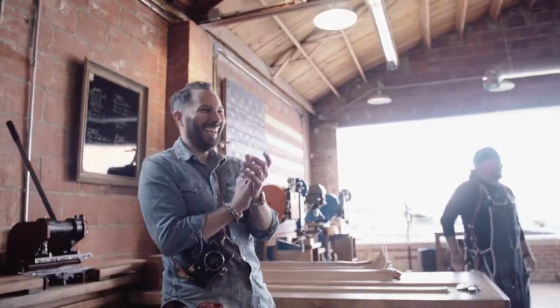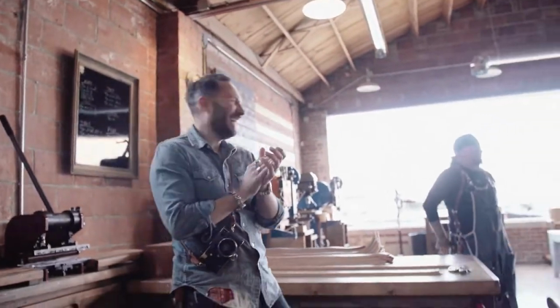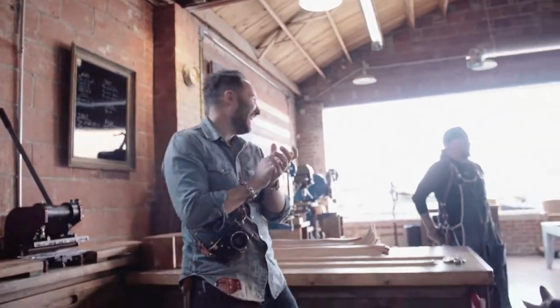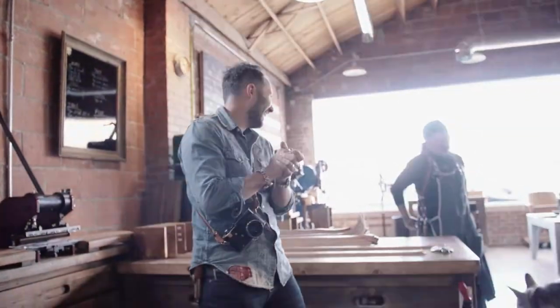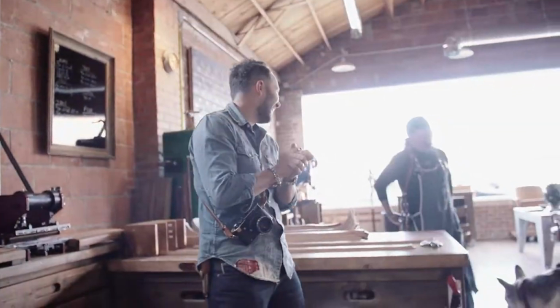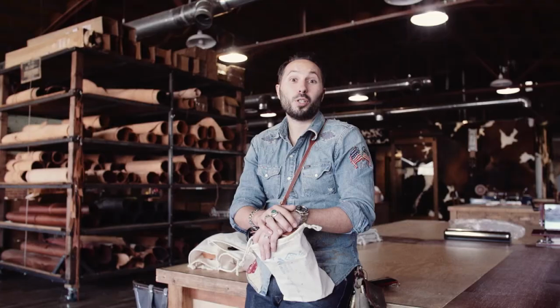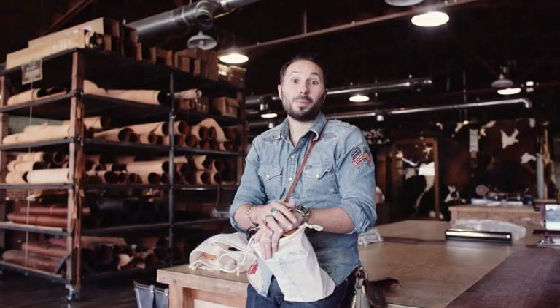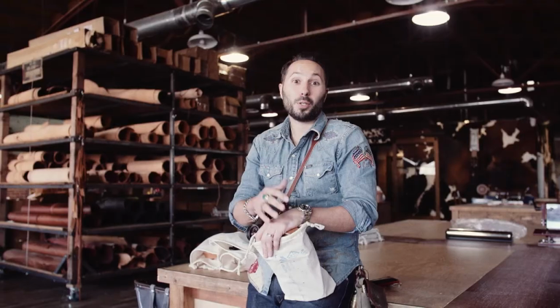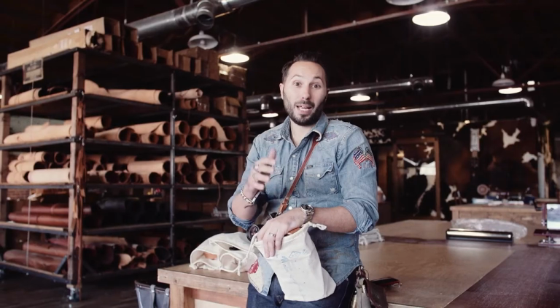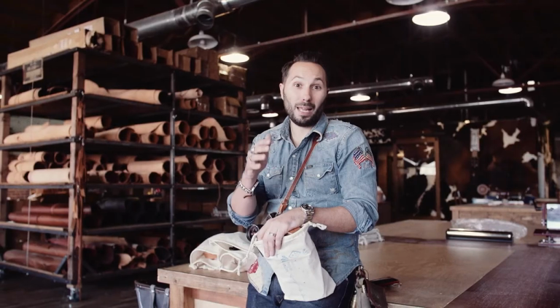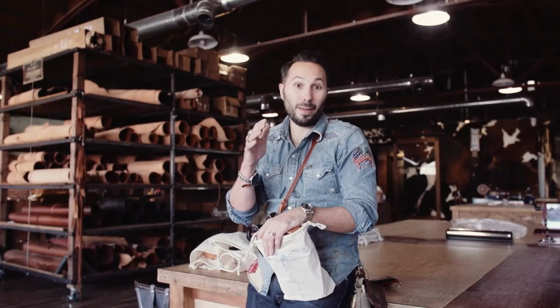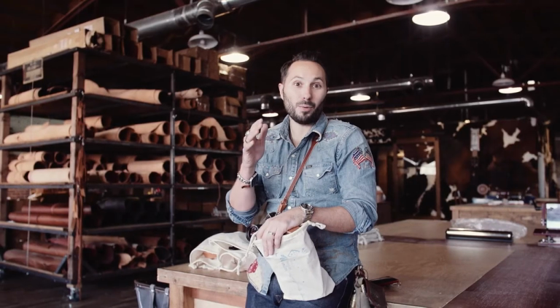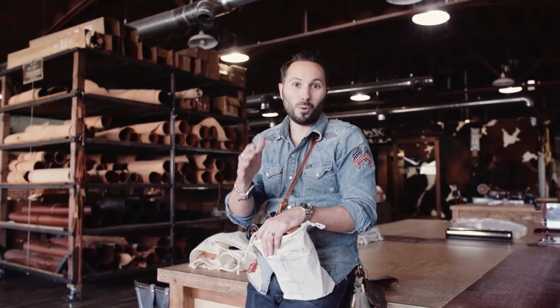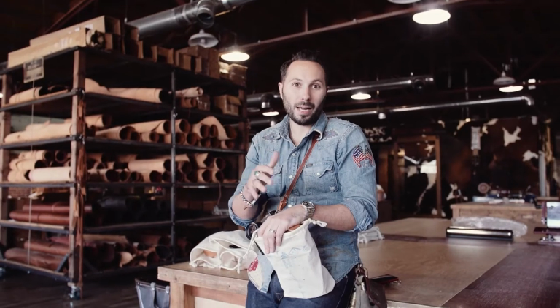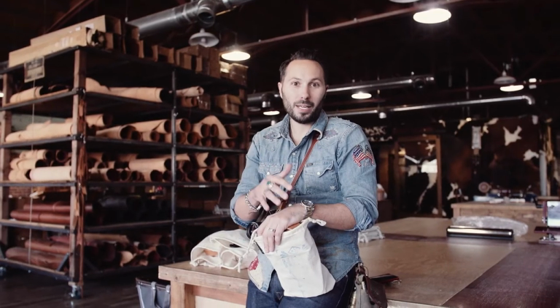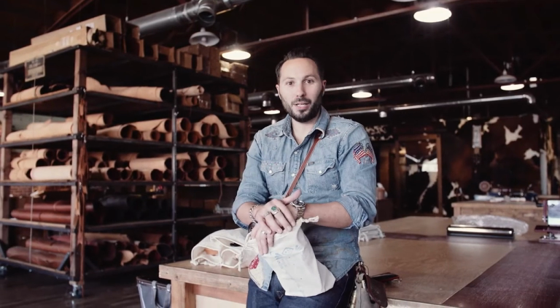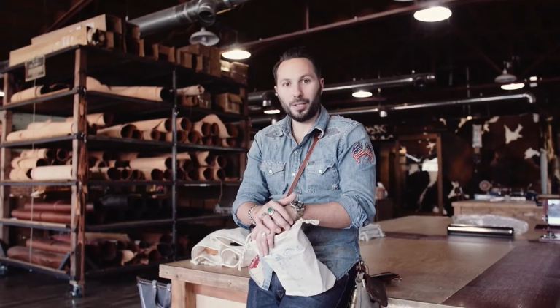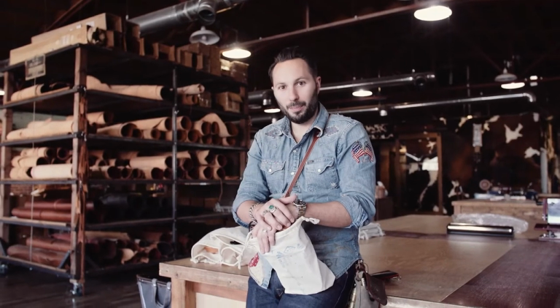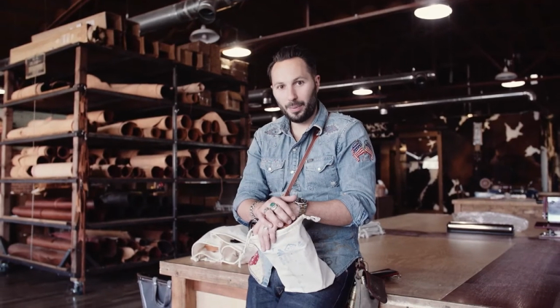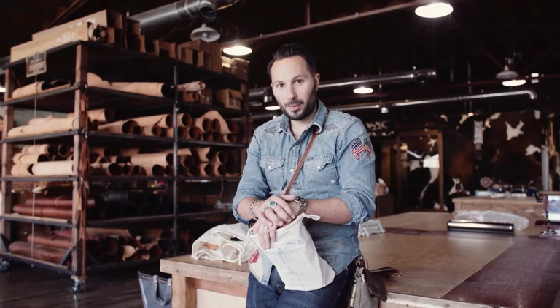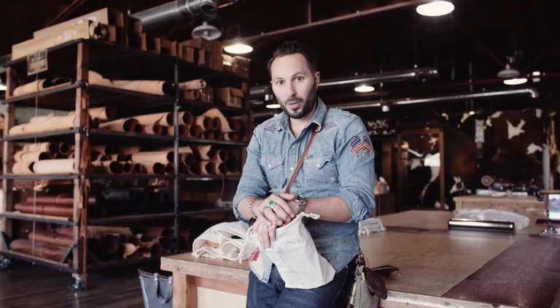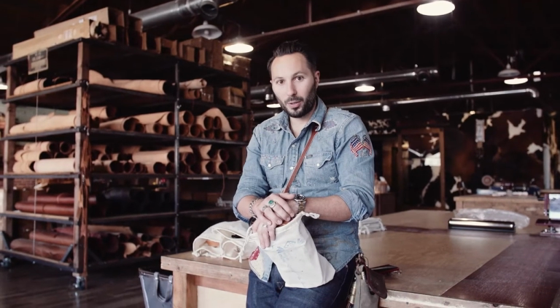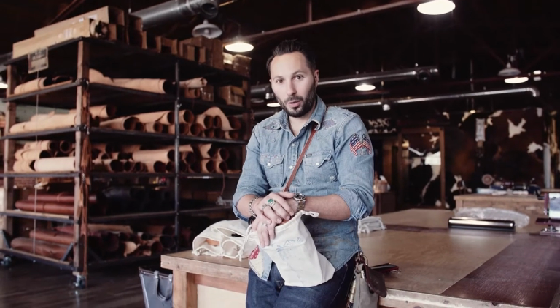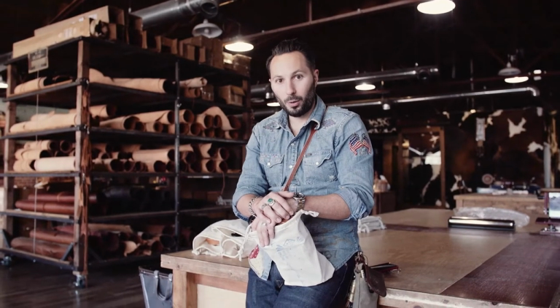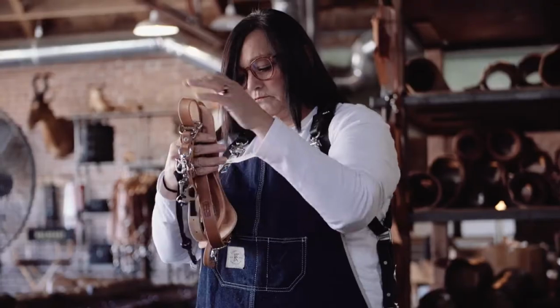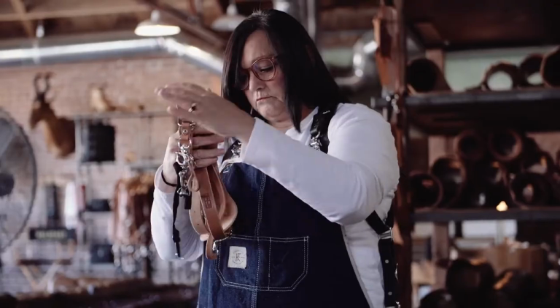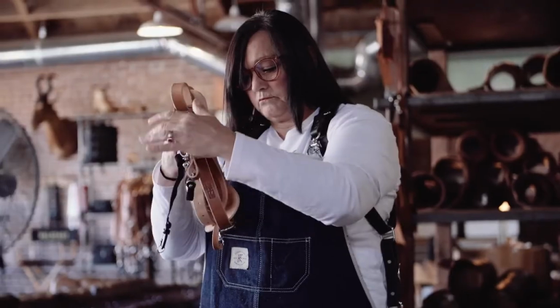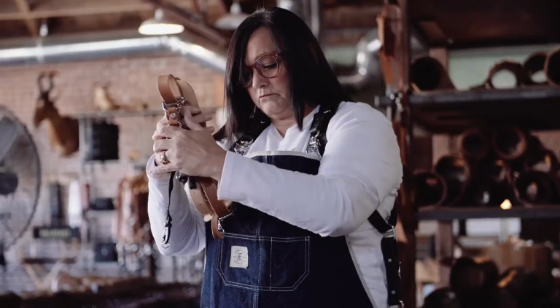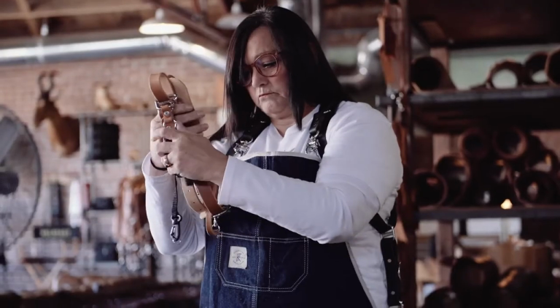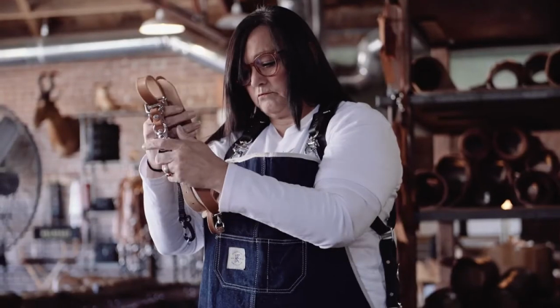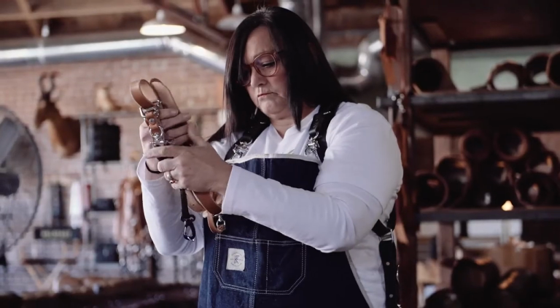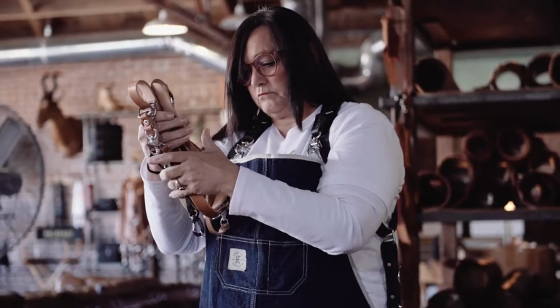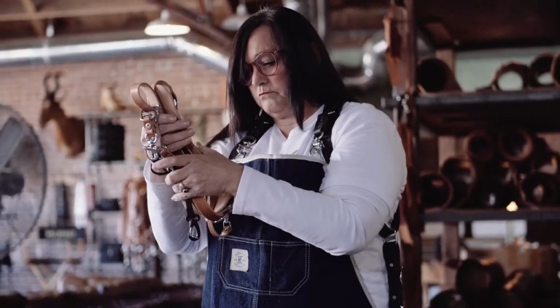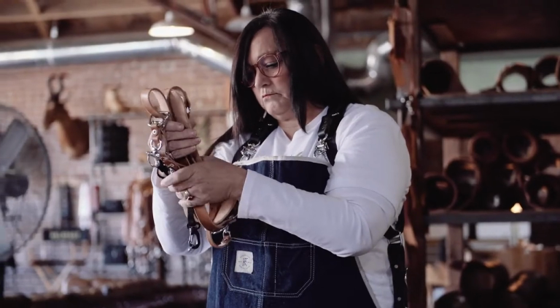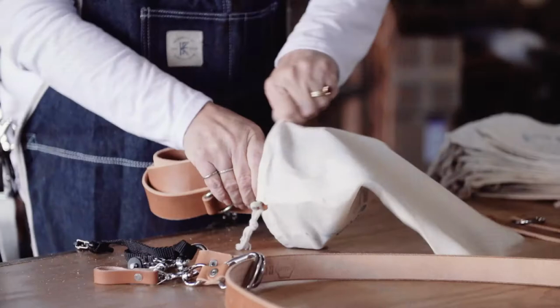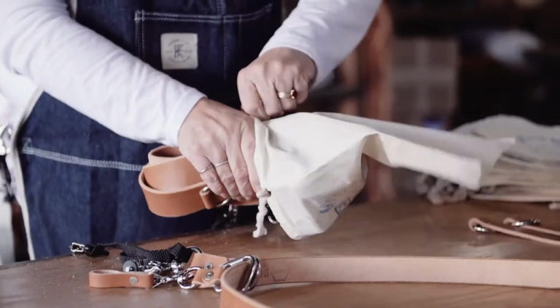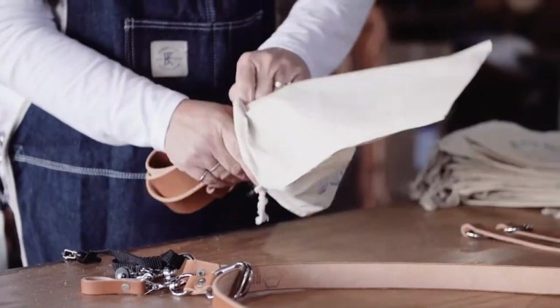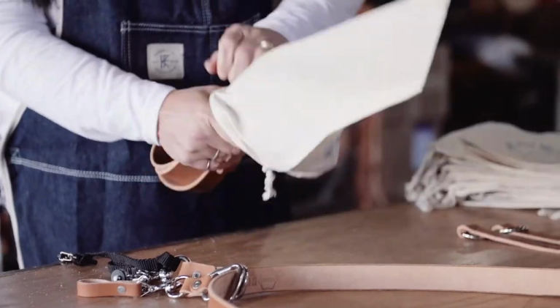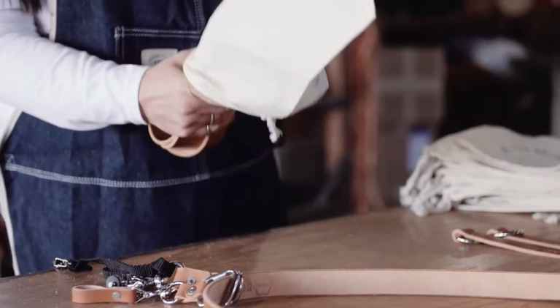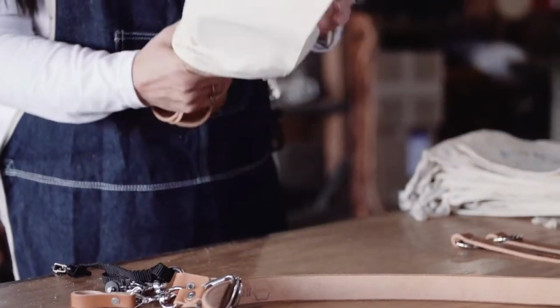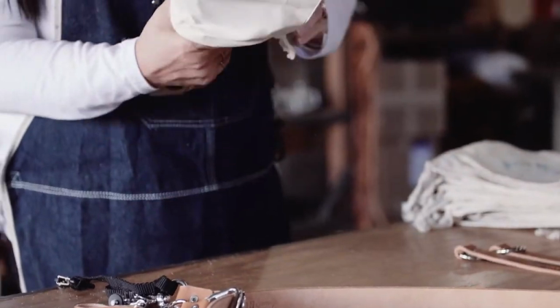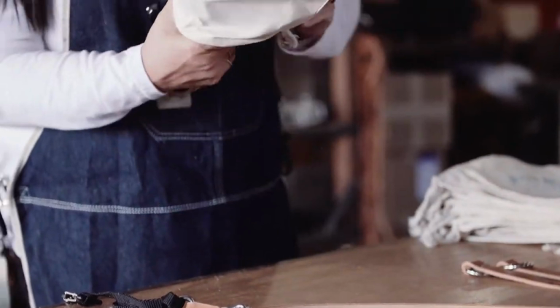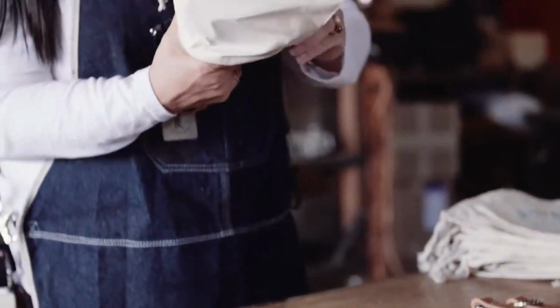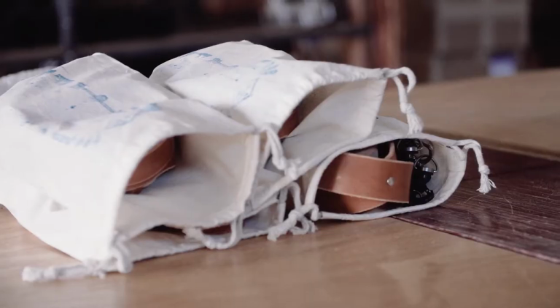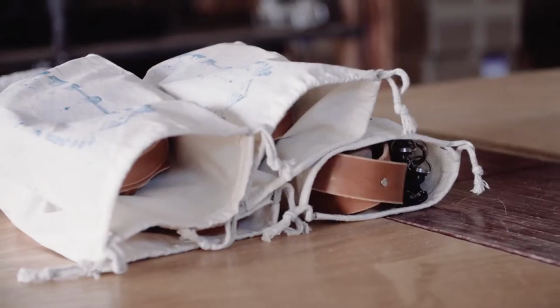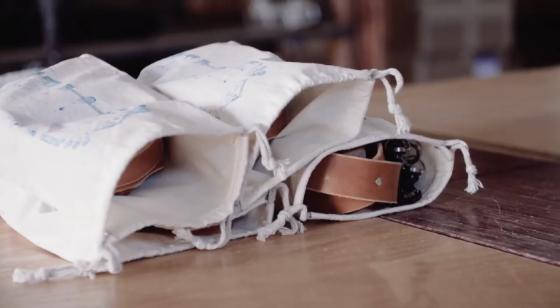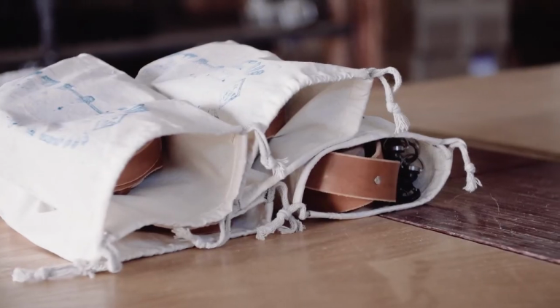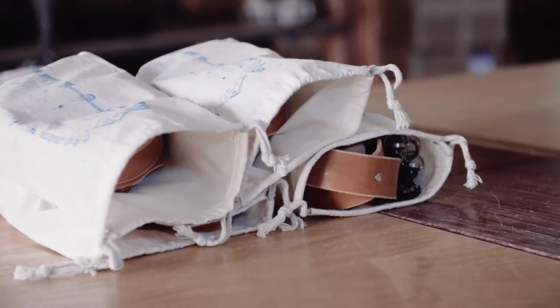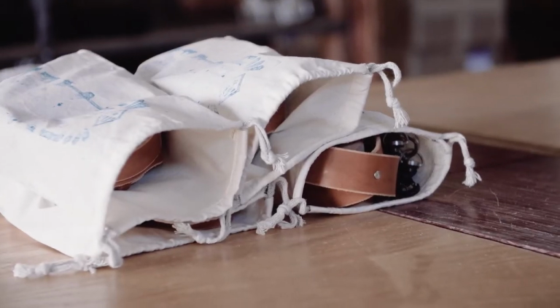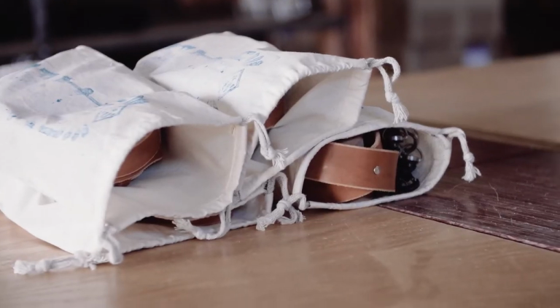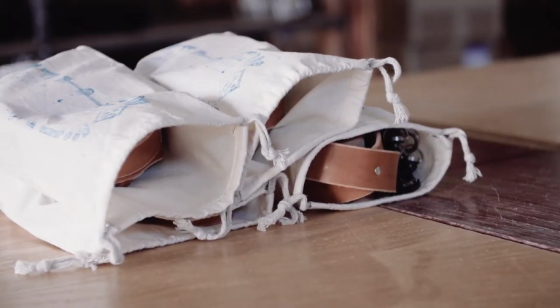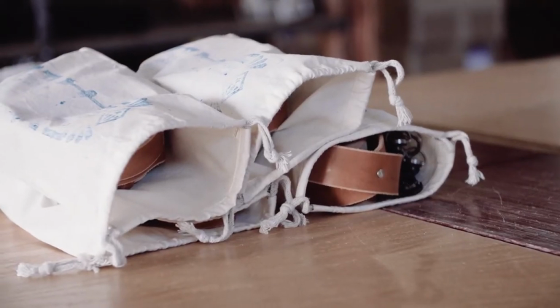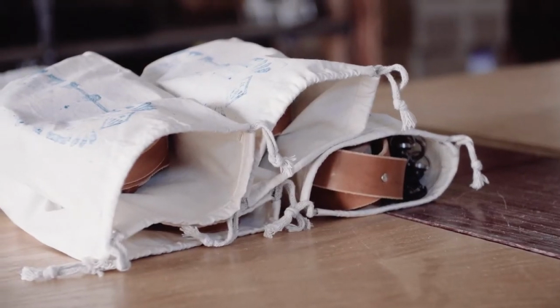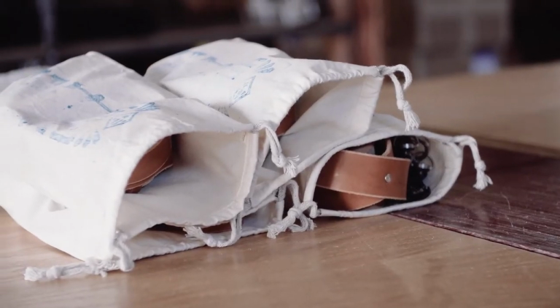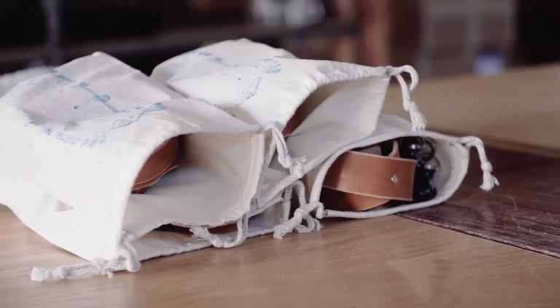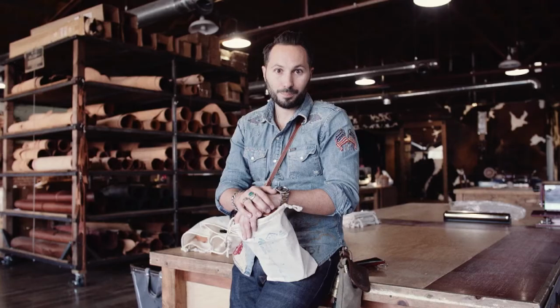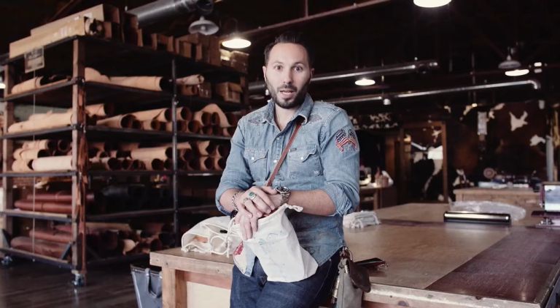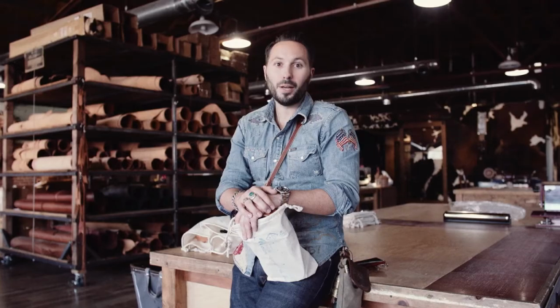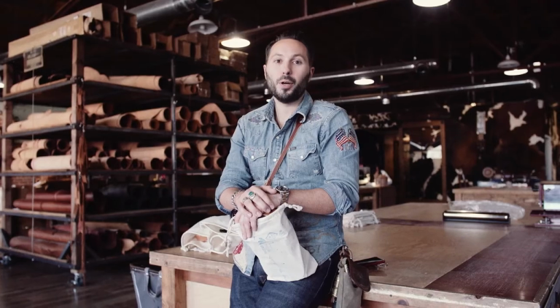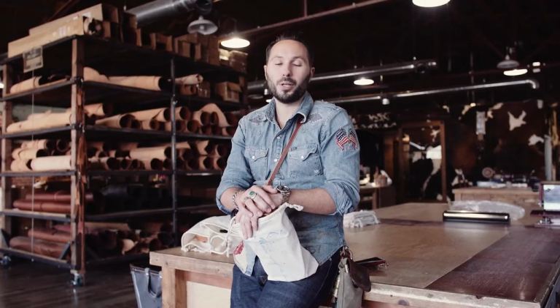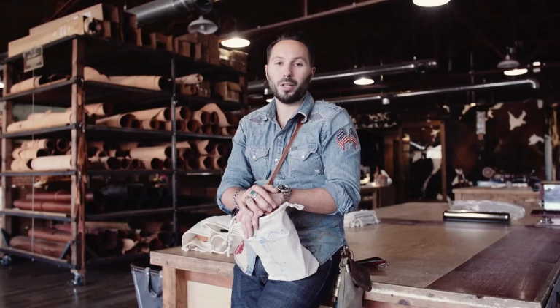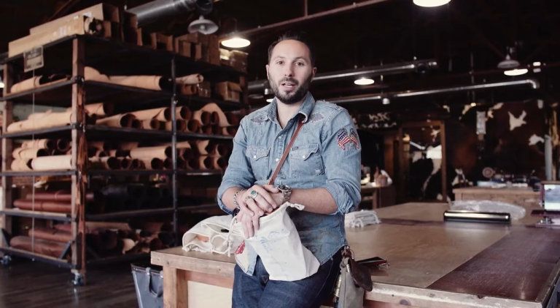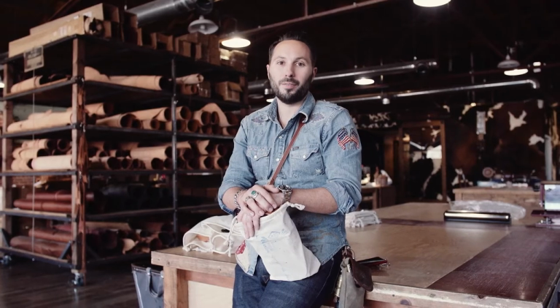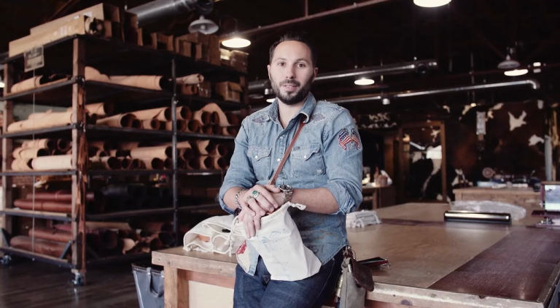All of our straps are handmade right here in Bixby, Oklahoma. We build this stuff to last forever and we back it up with a lifetime guarantee. I know you're going to love it.